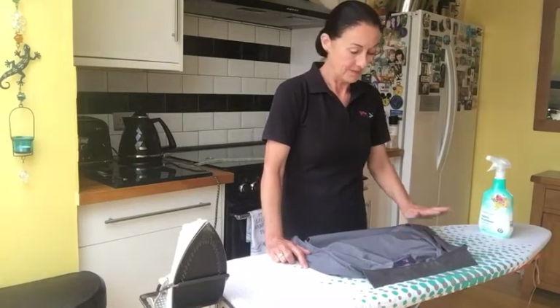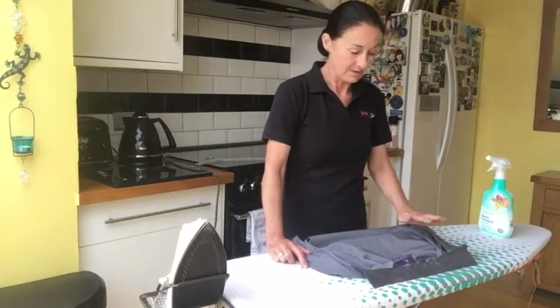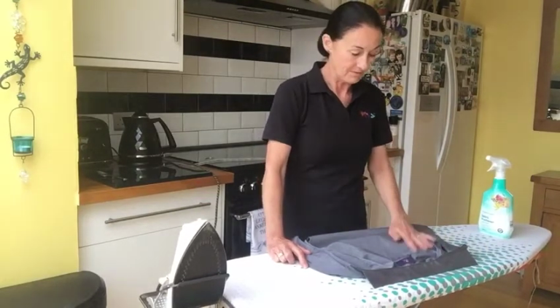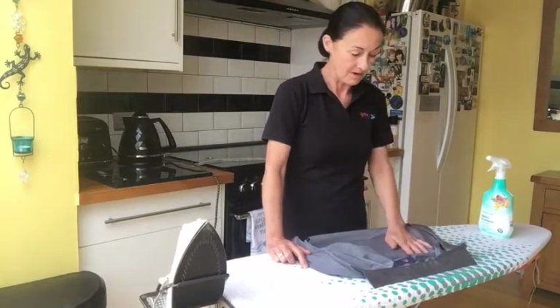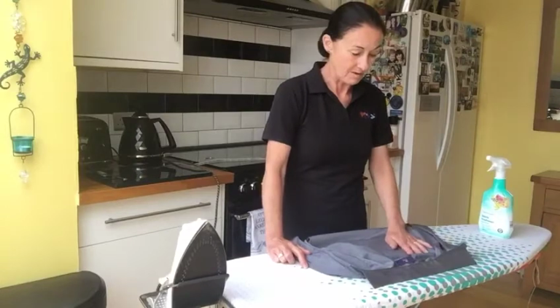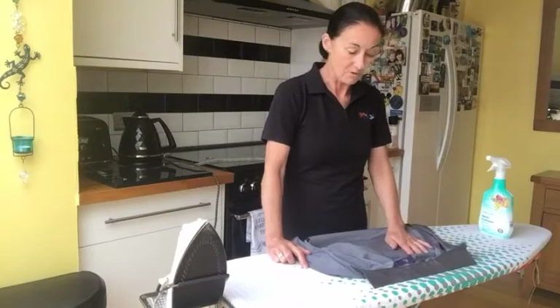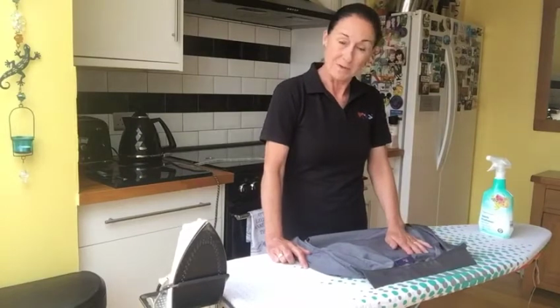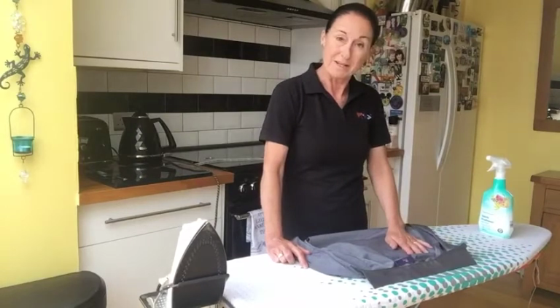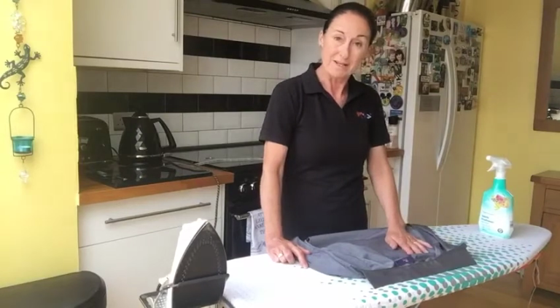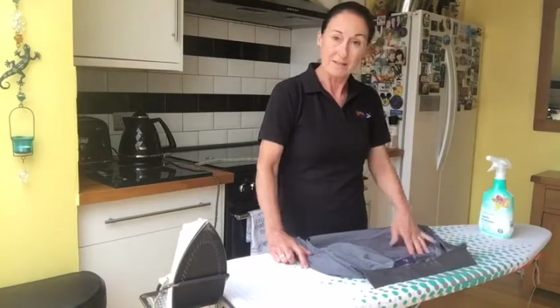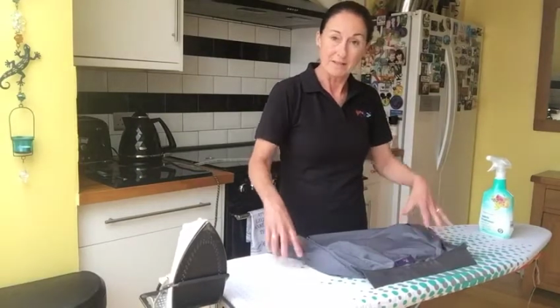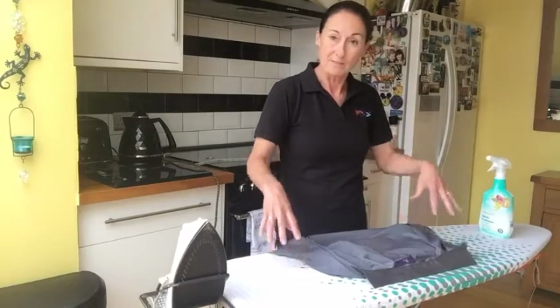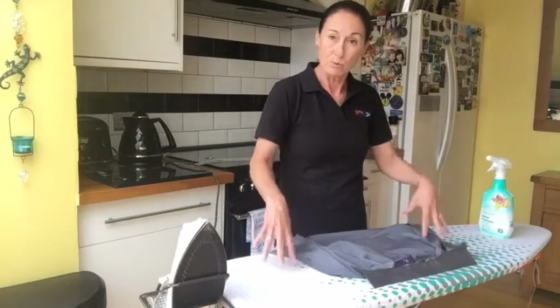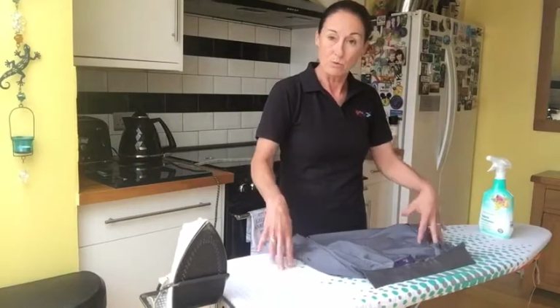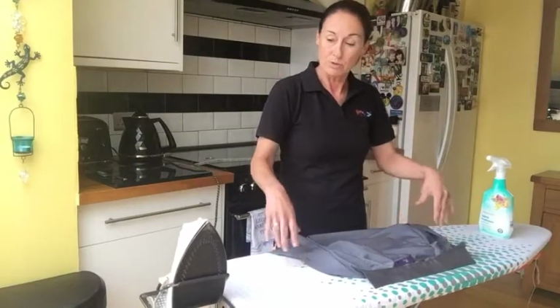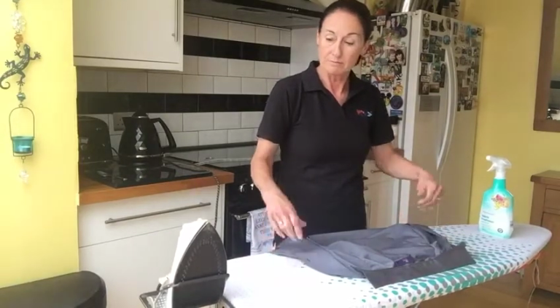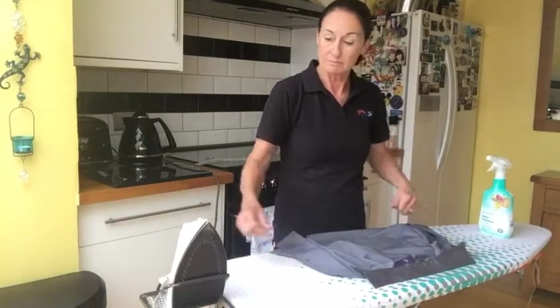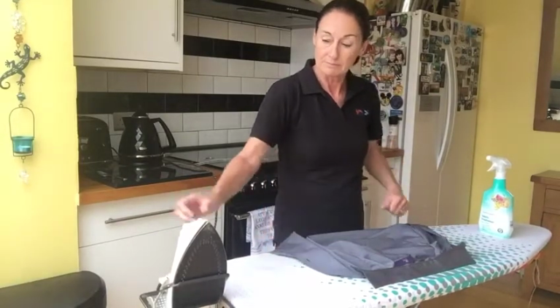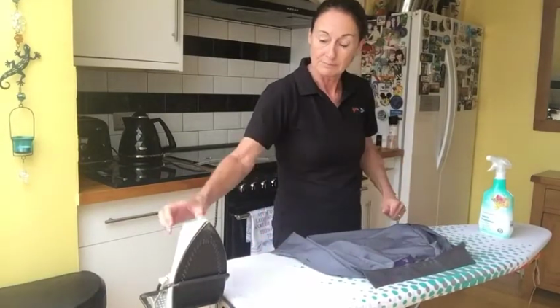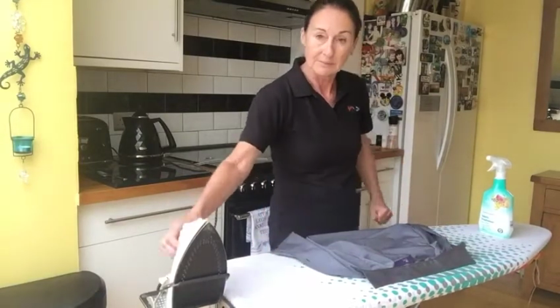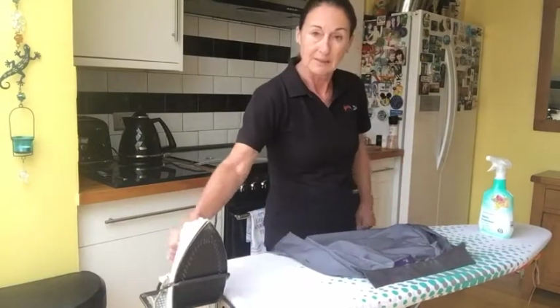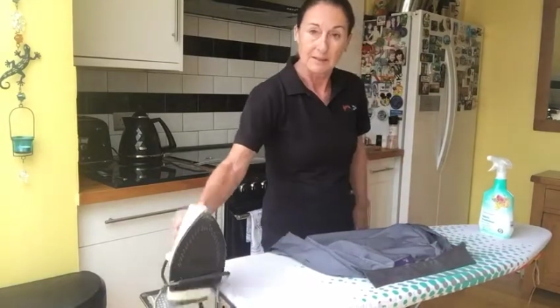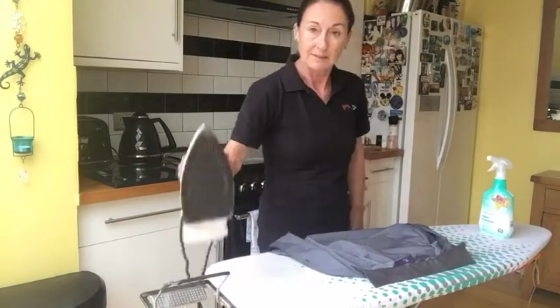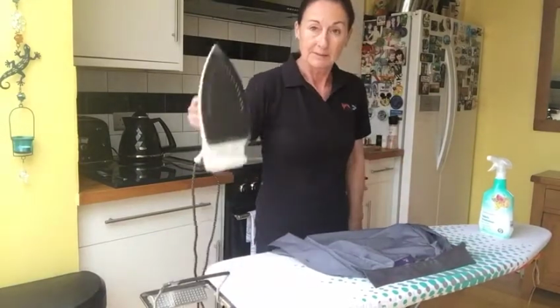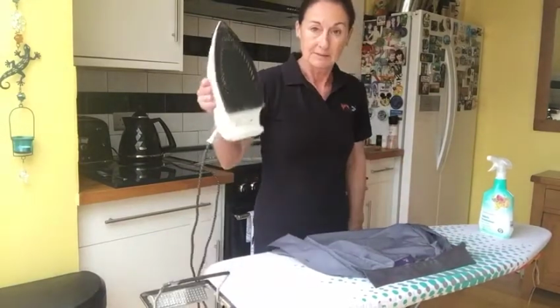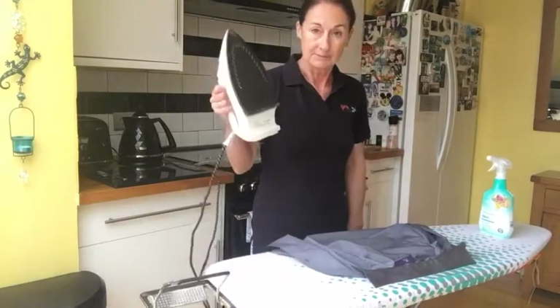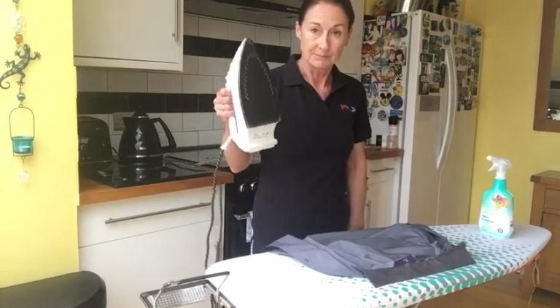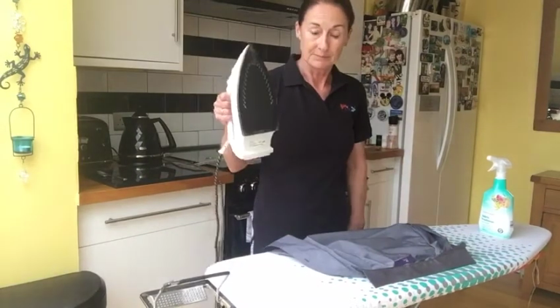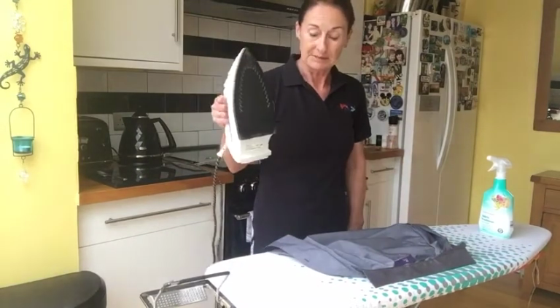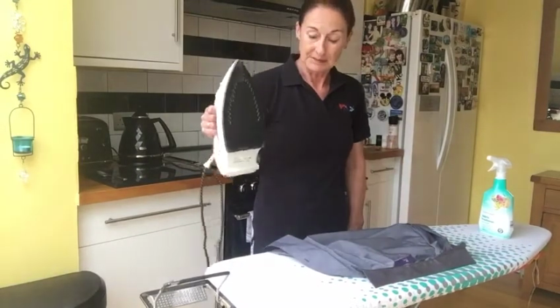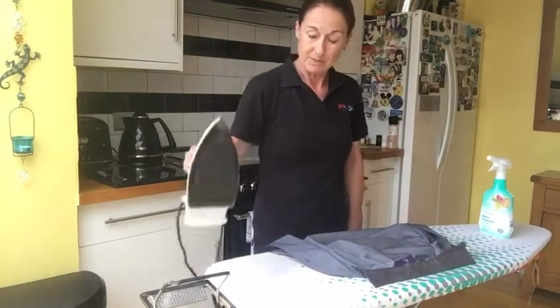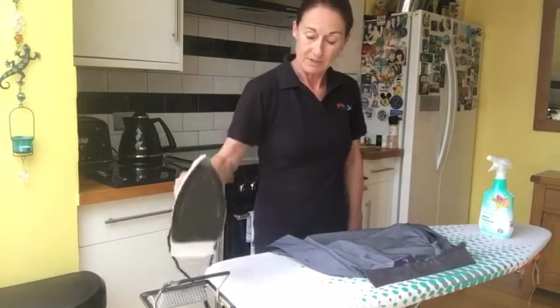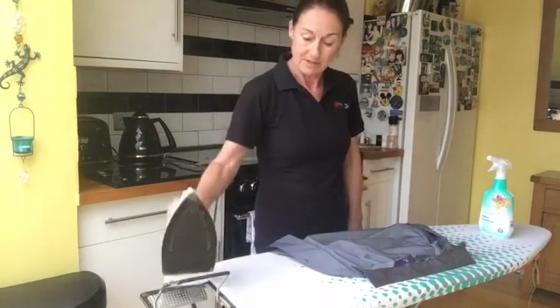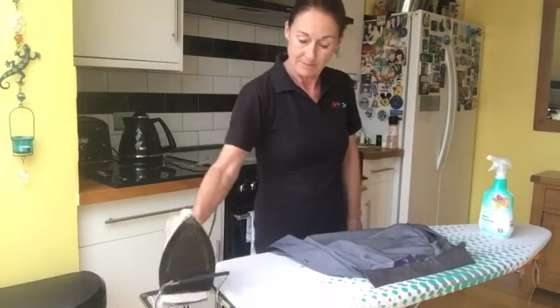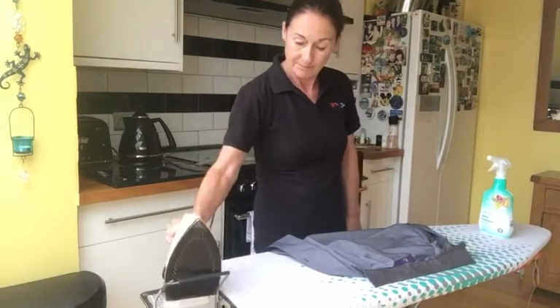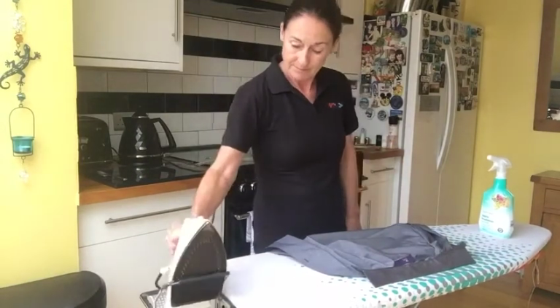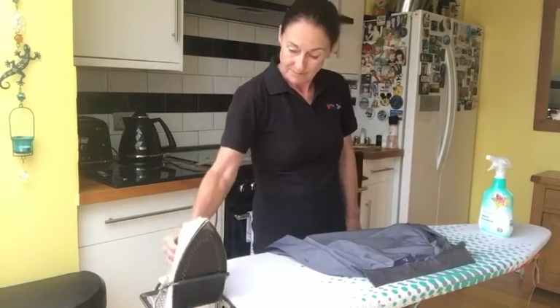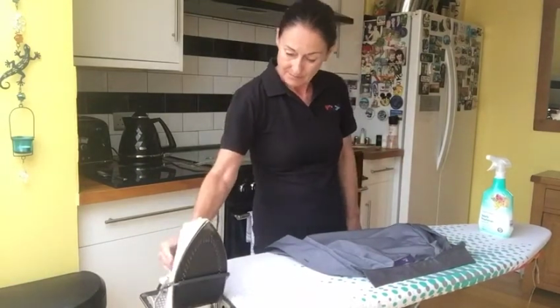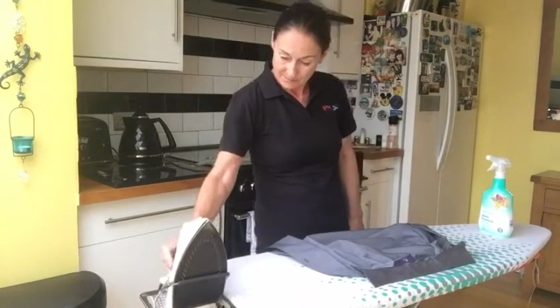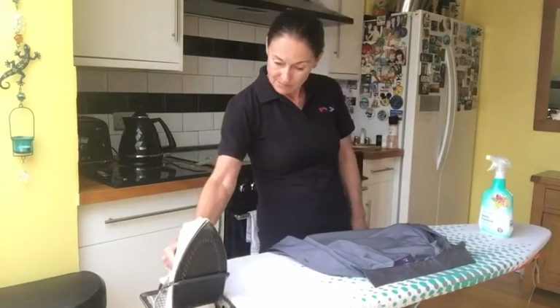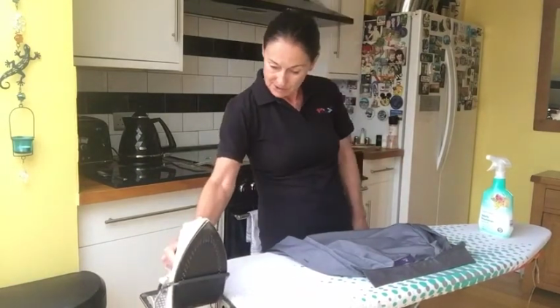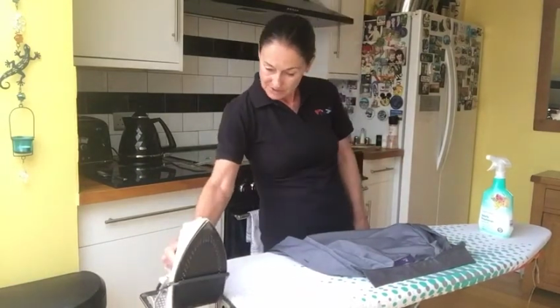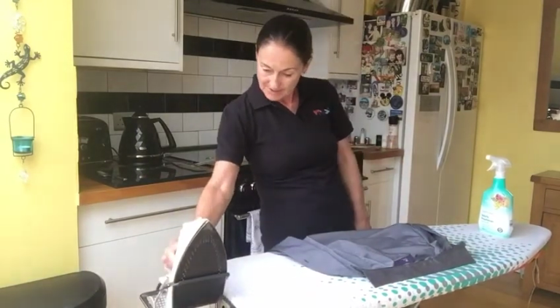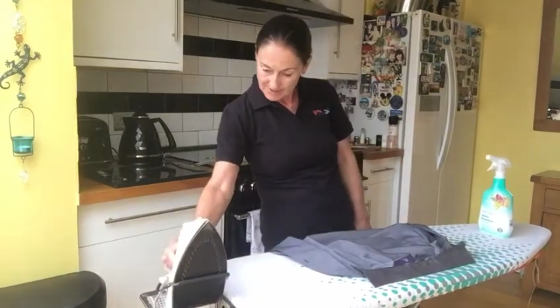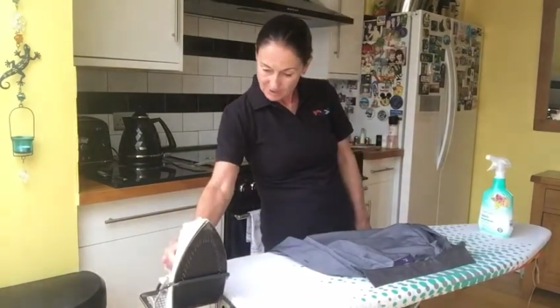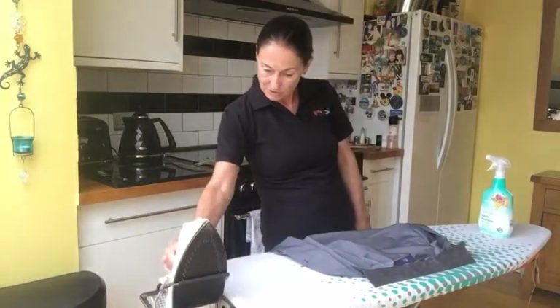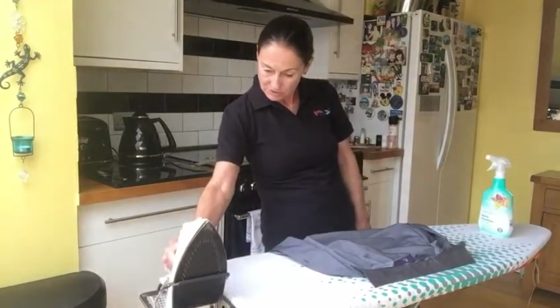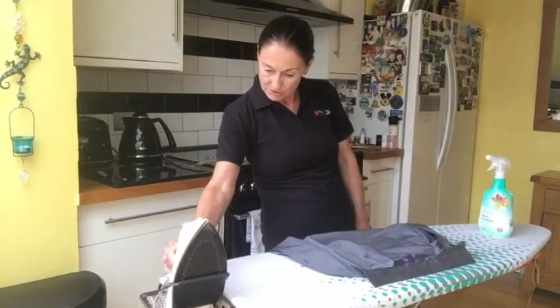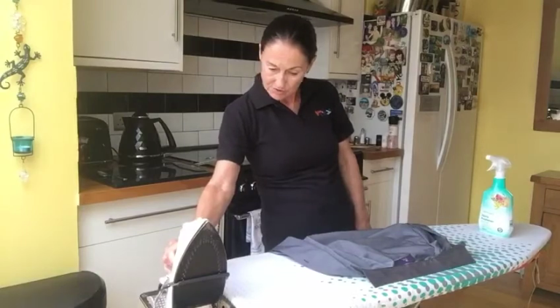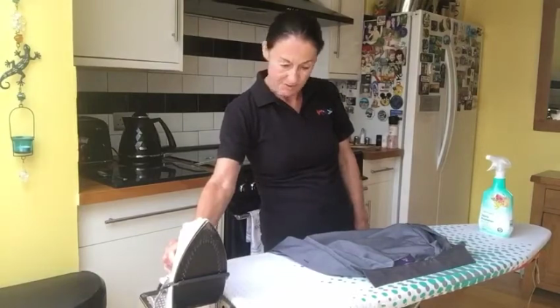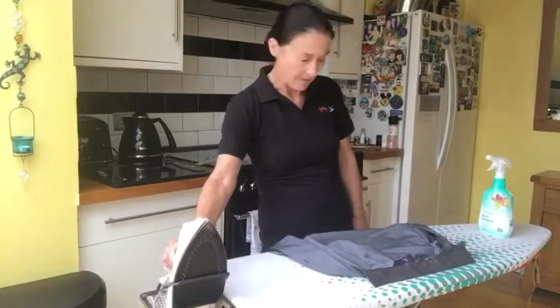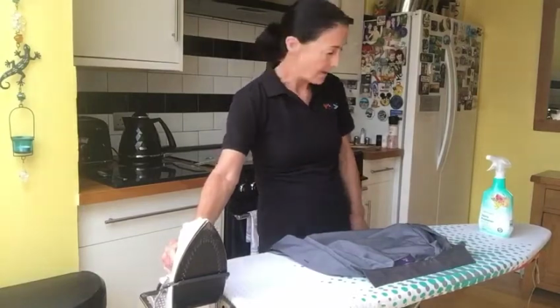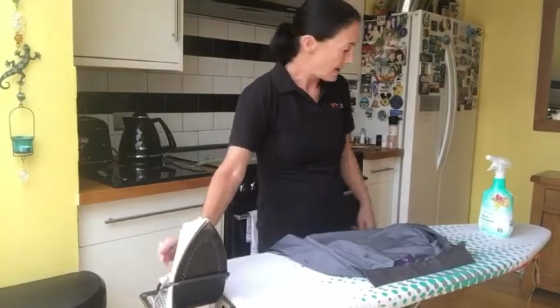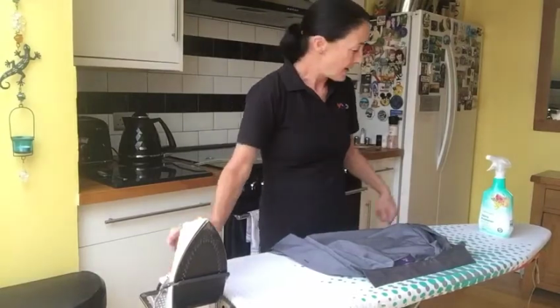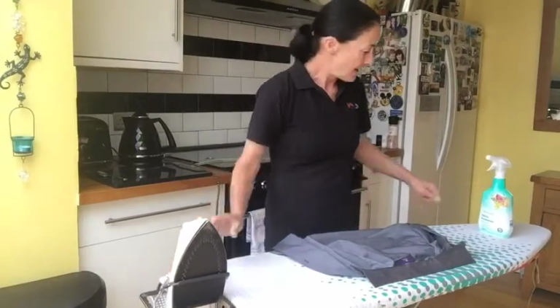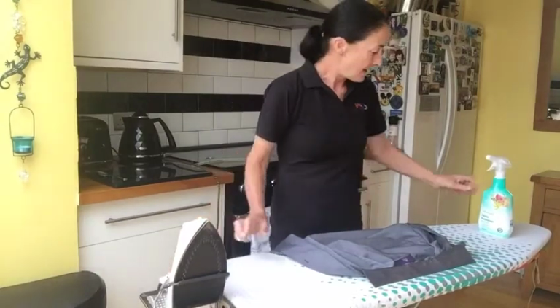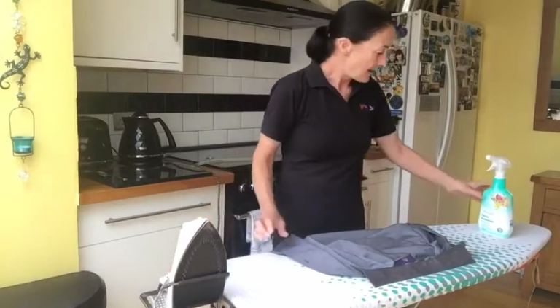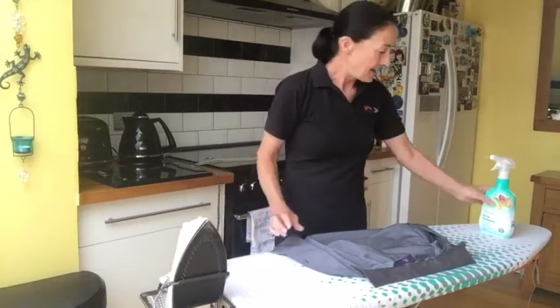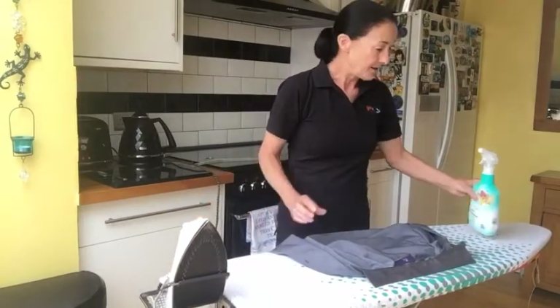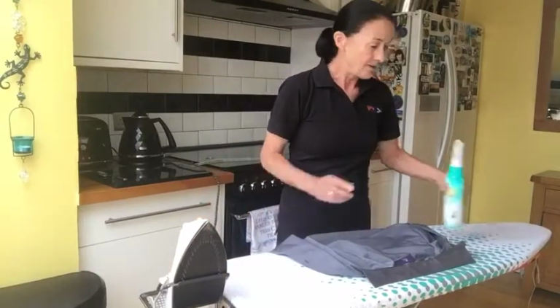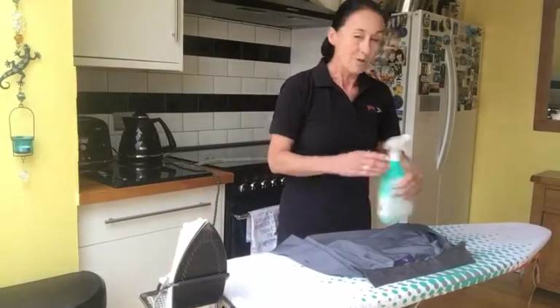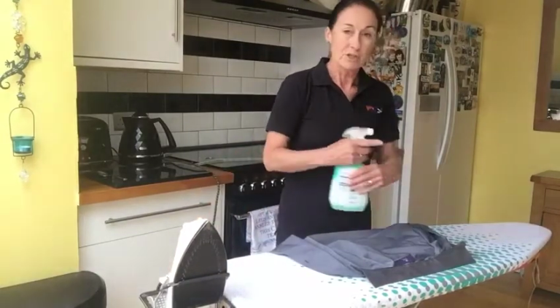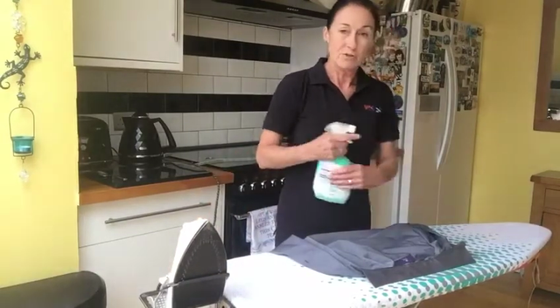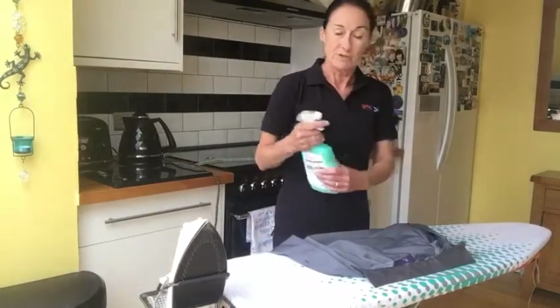All right, what we need is a board, a steam iron which is set to cotton, and I always use a scented spray just to make it smell nice.